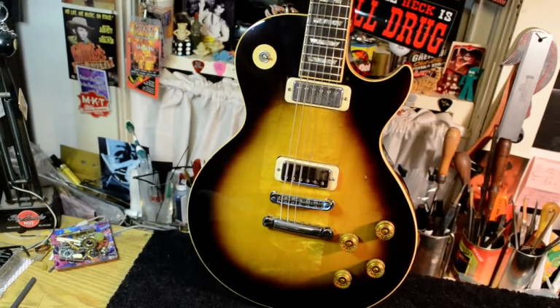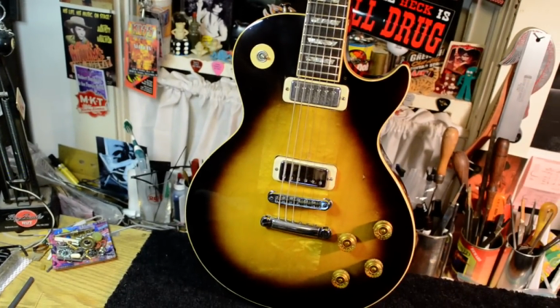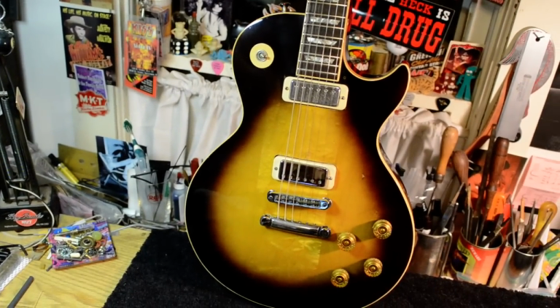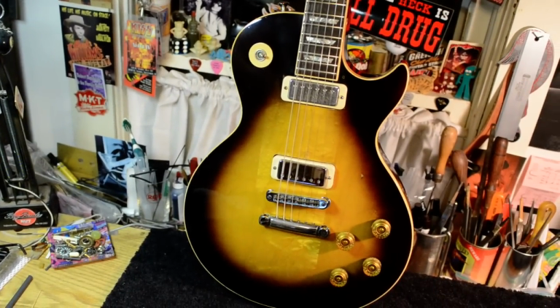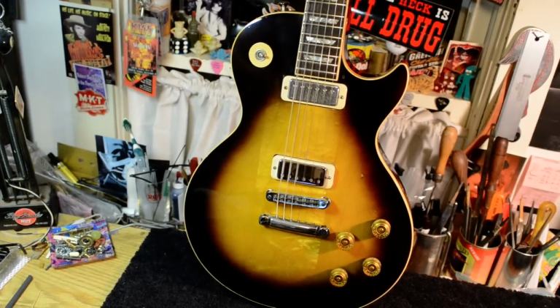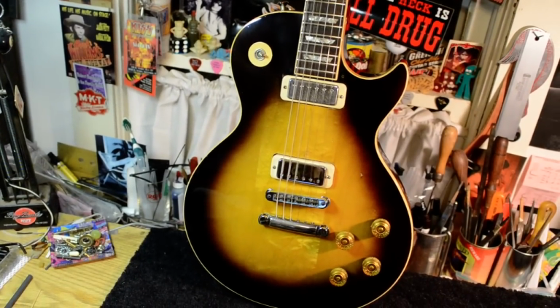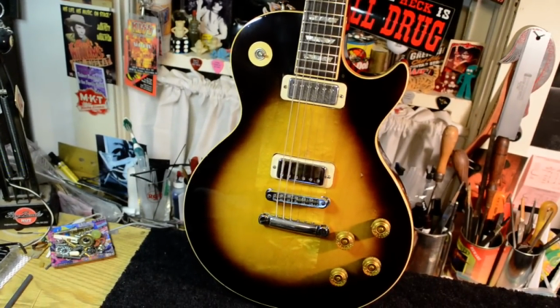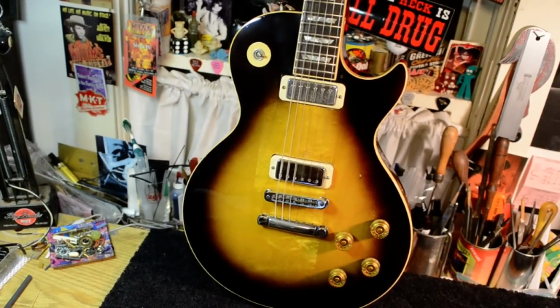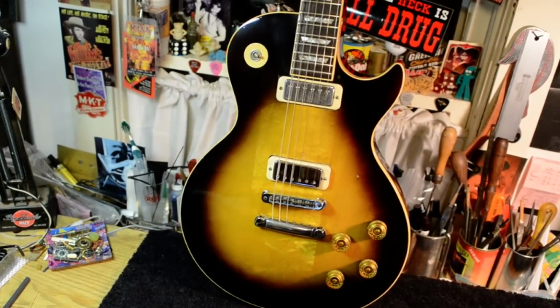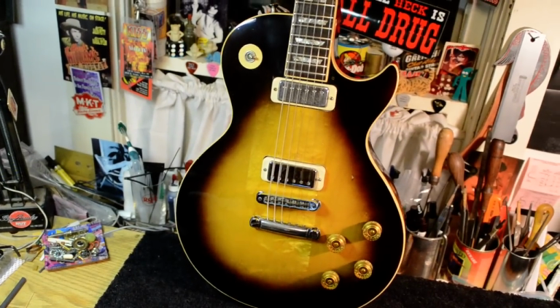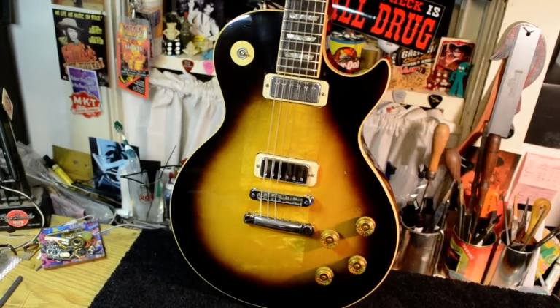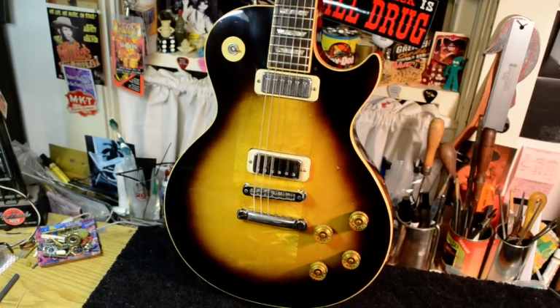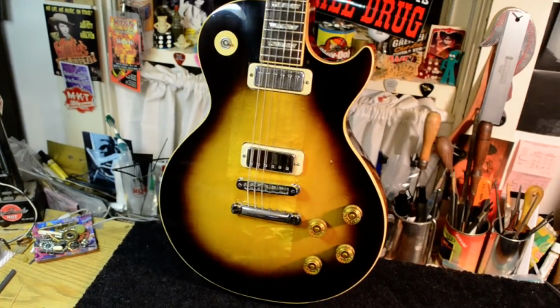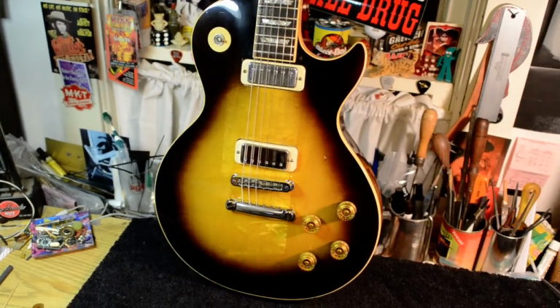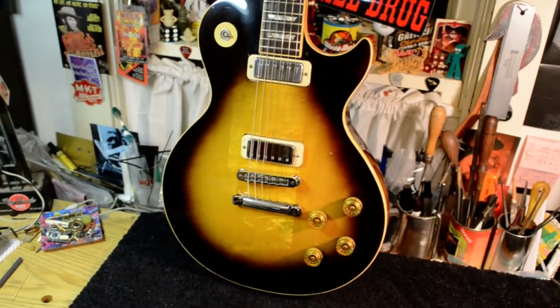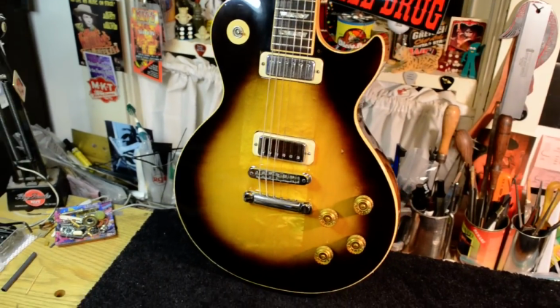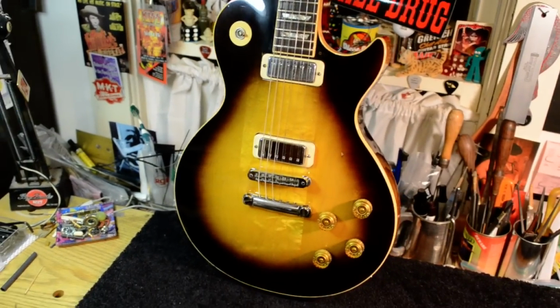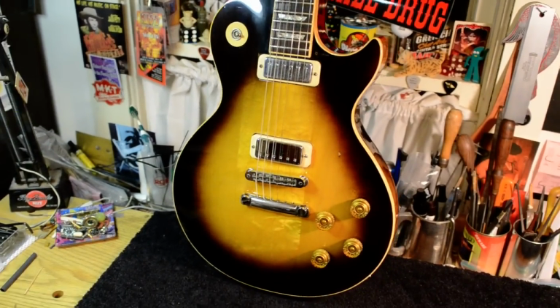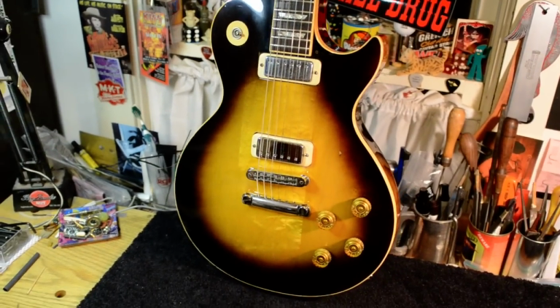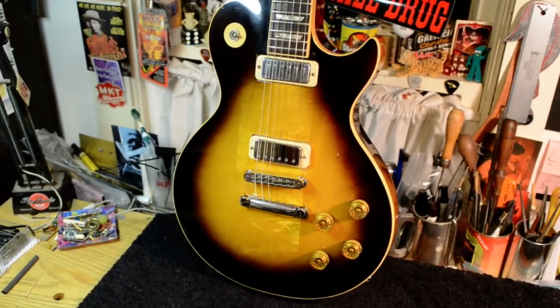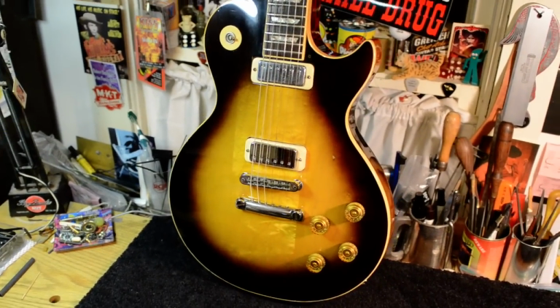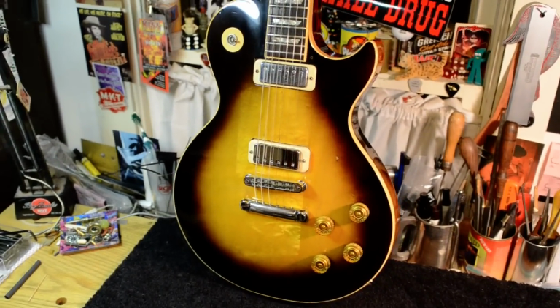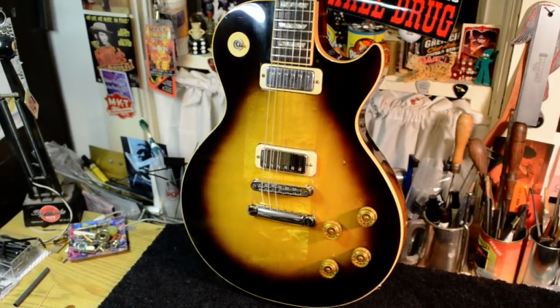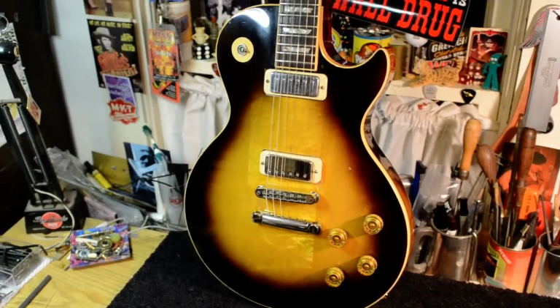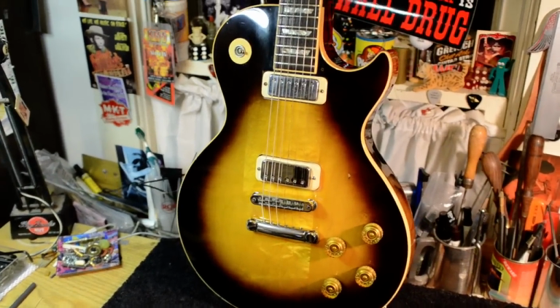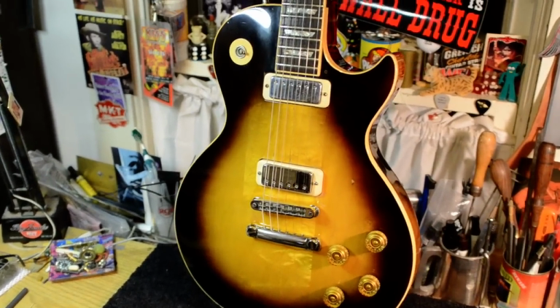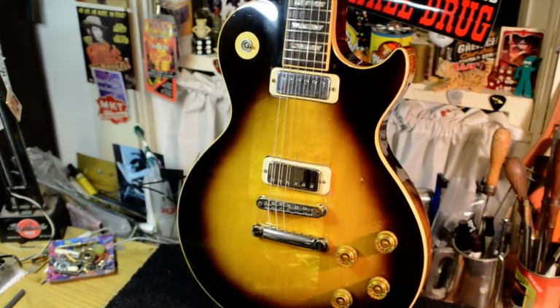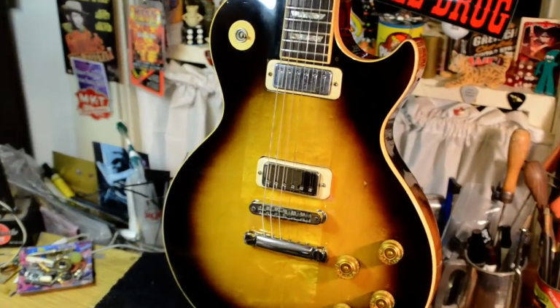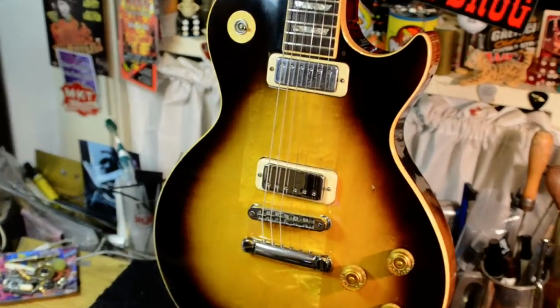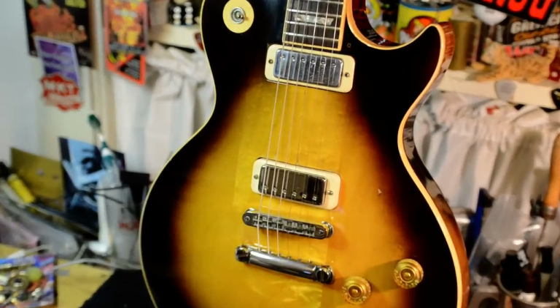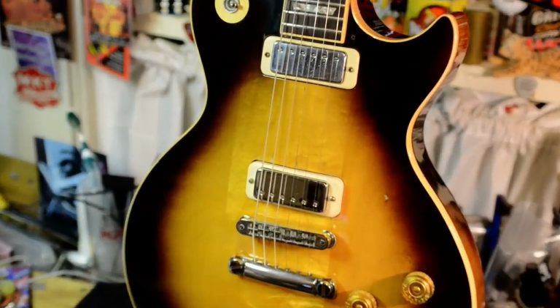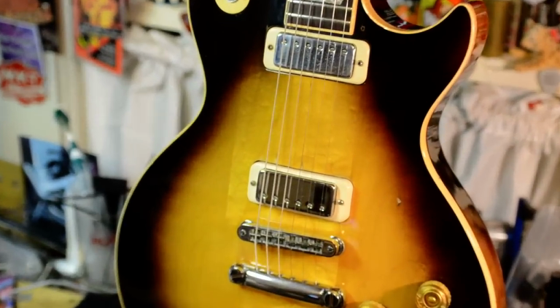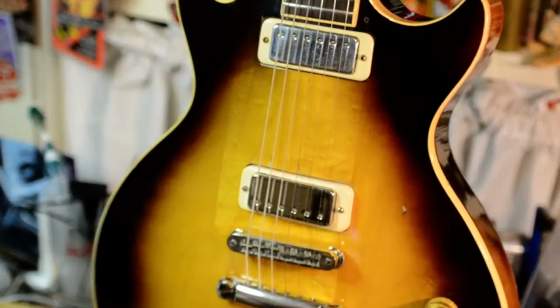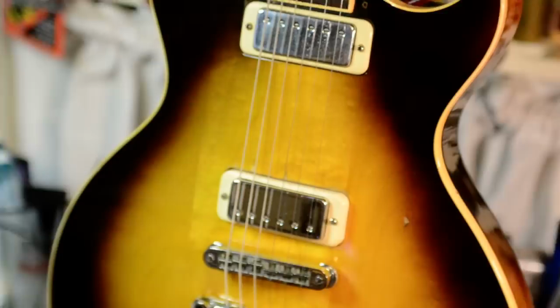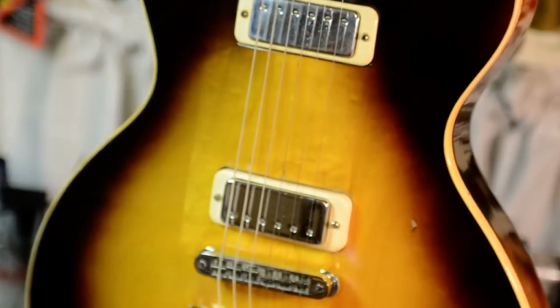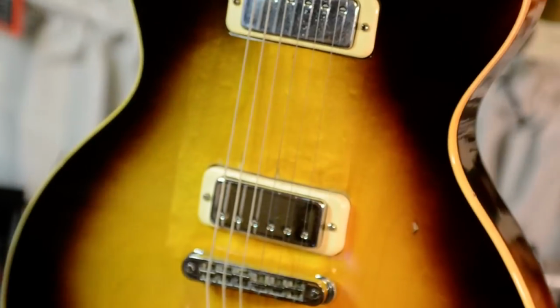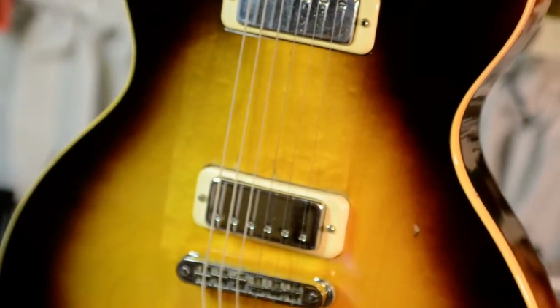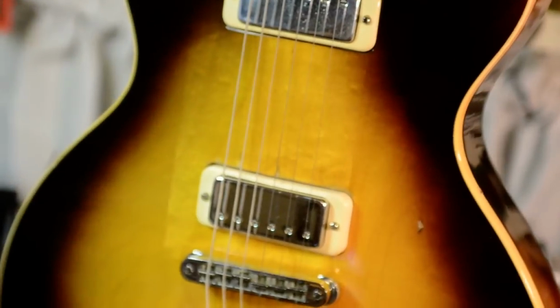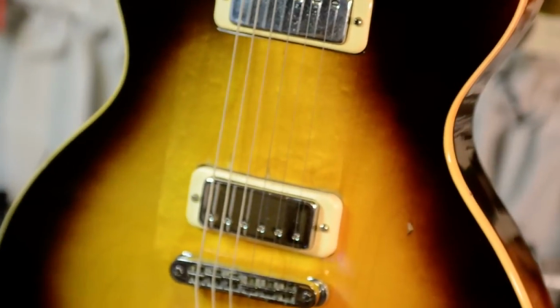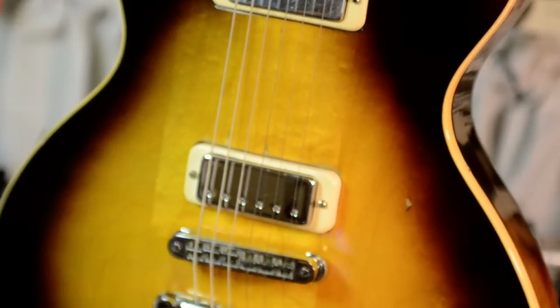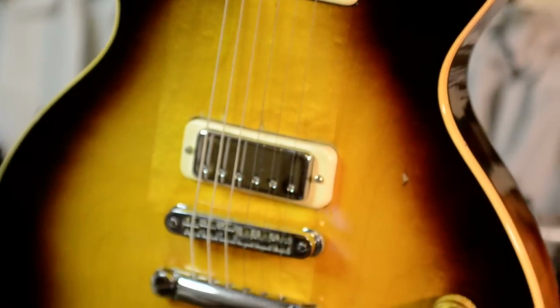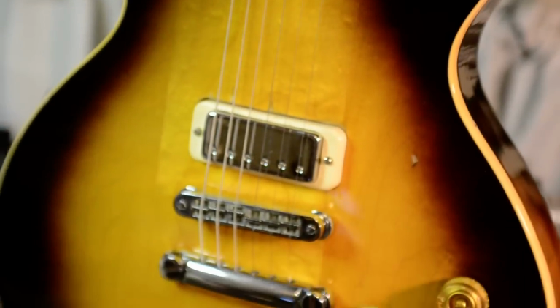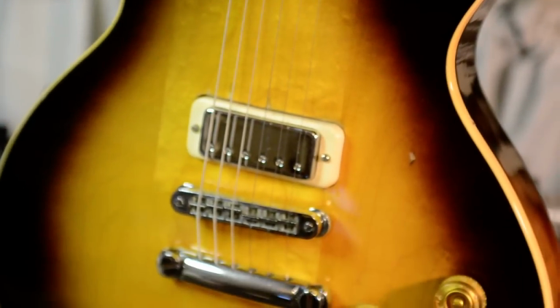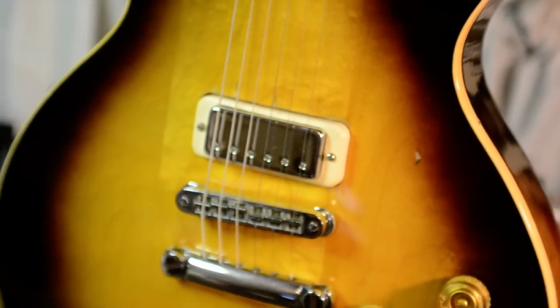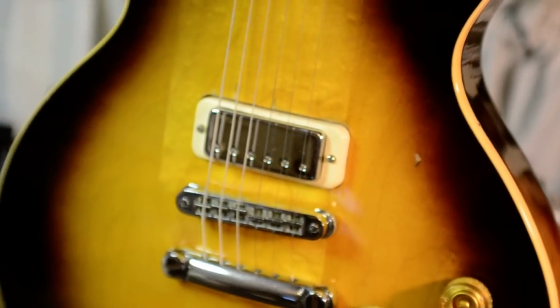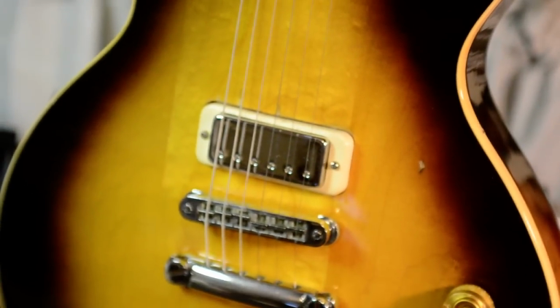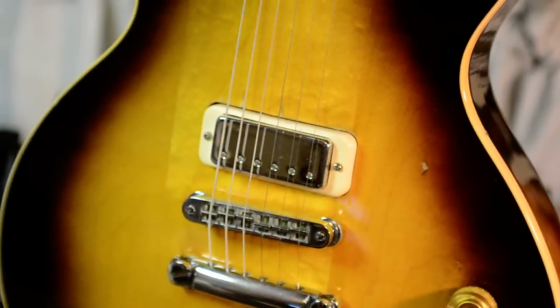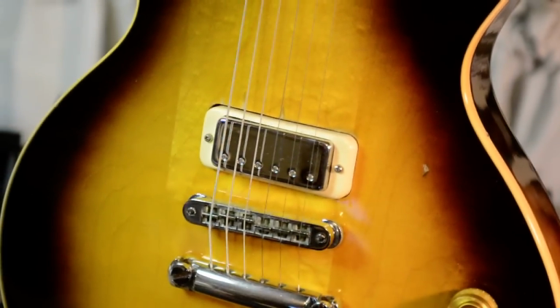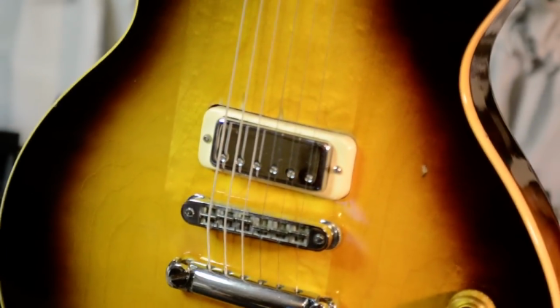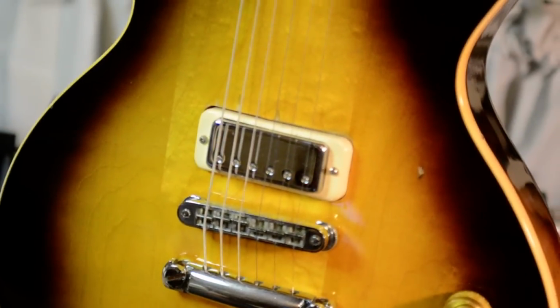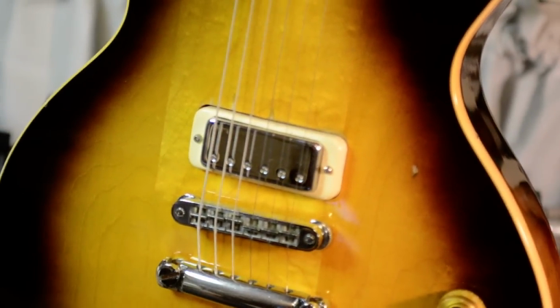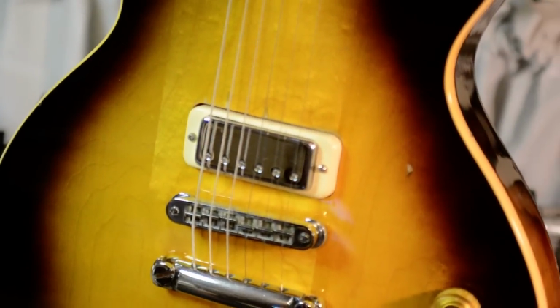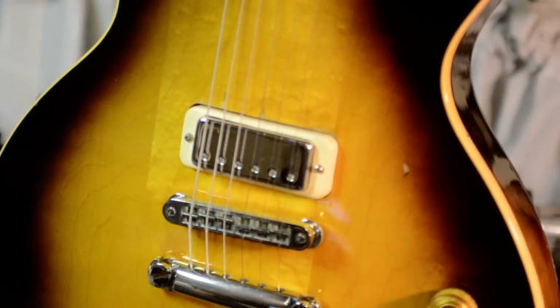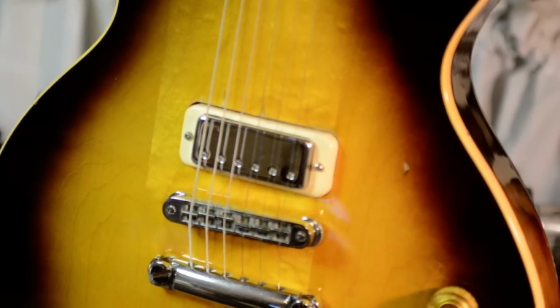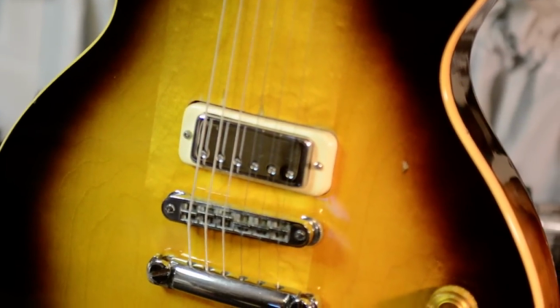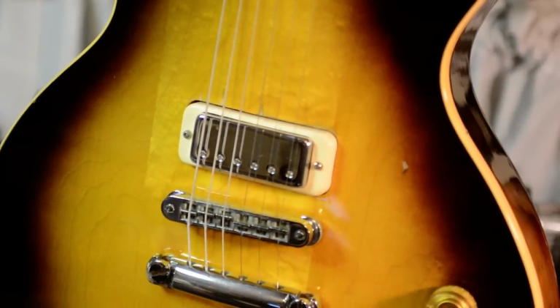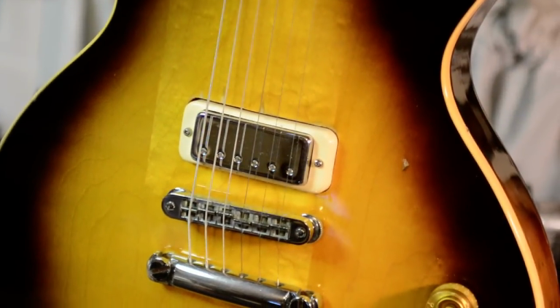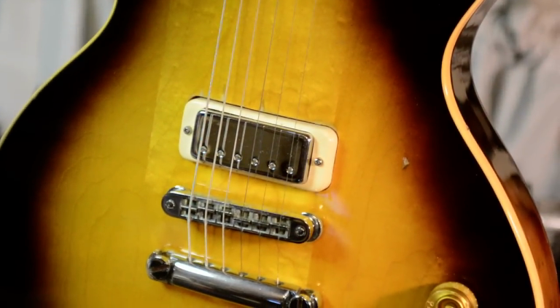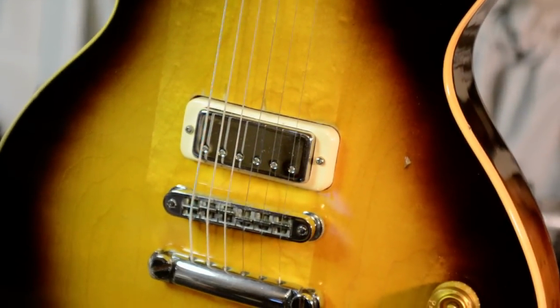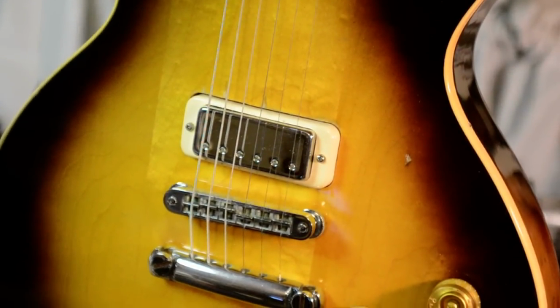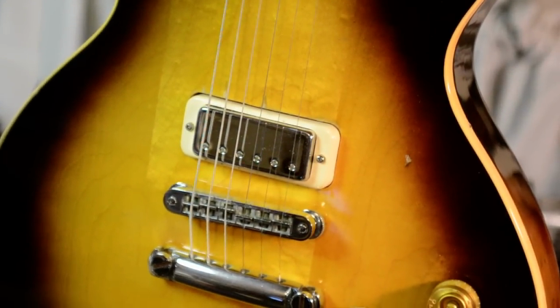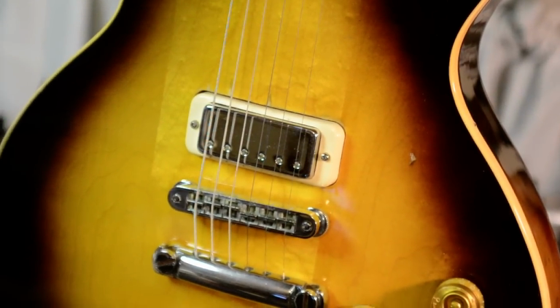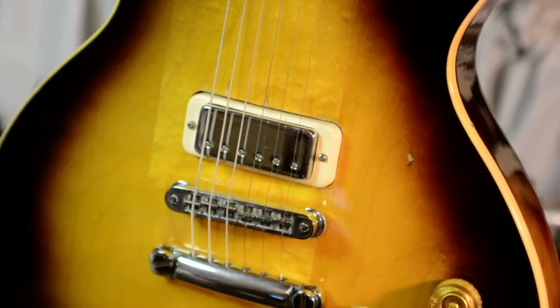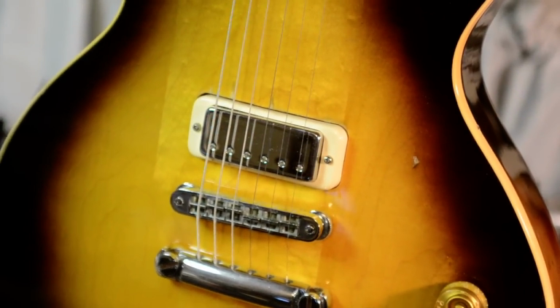Alright, coming soon. Triple pickup. Big frets. Rock and roll.